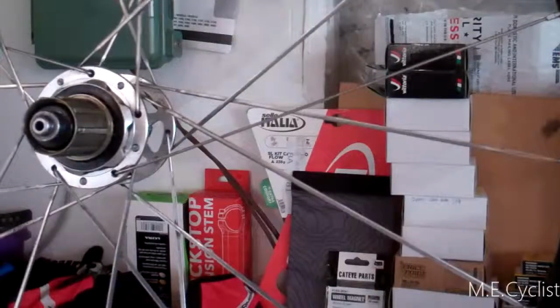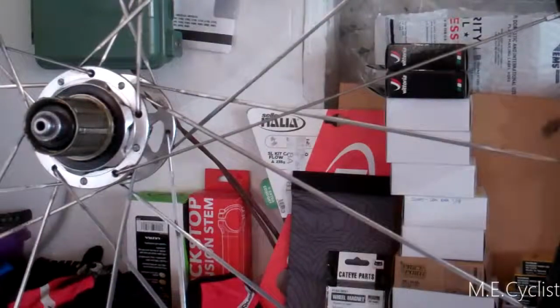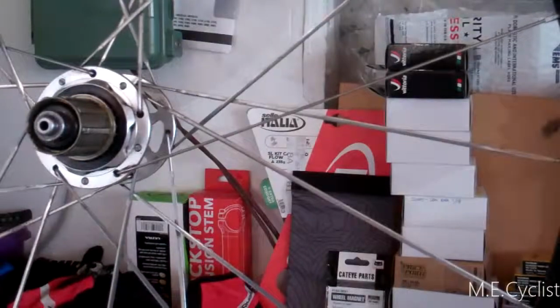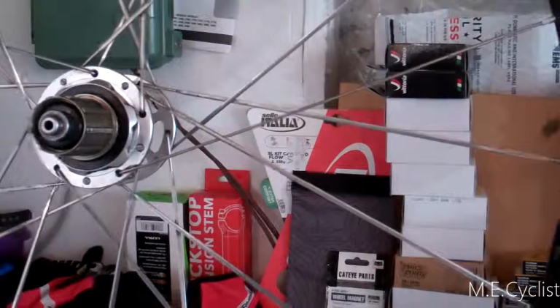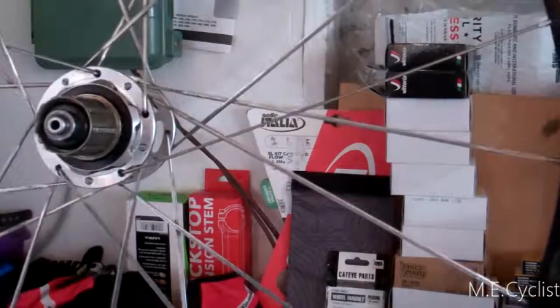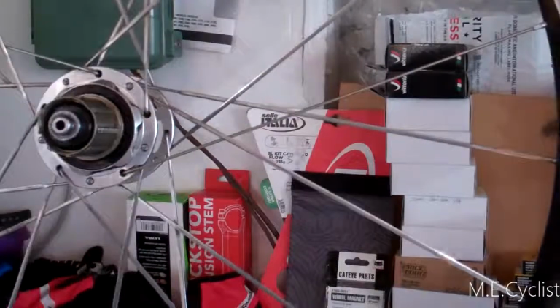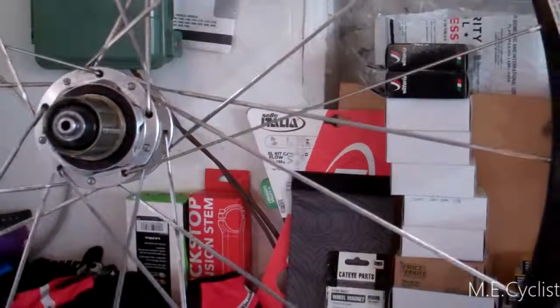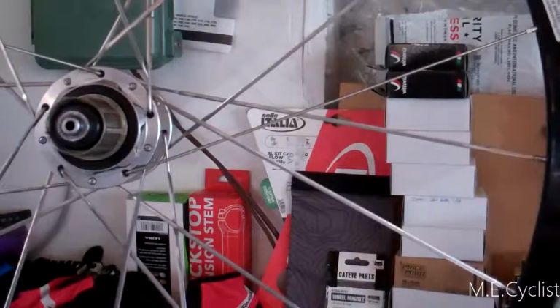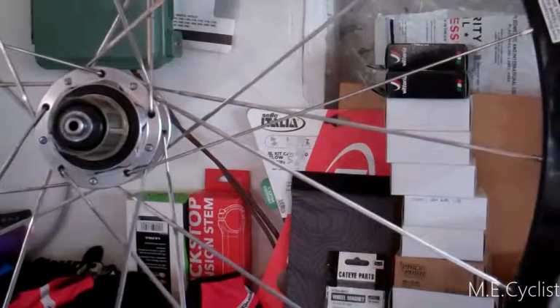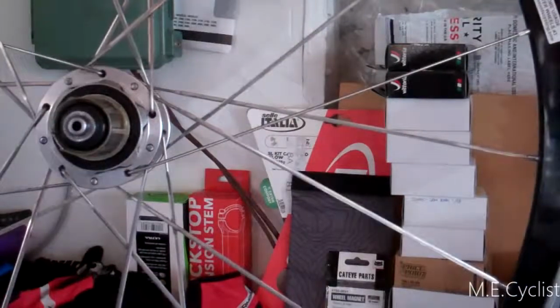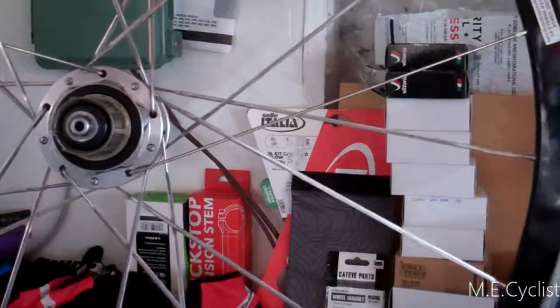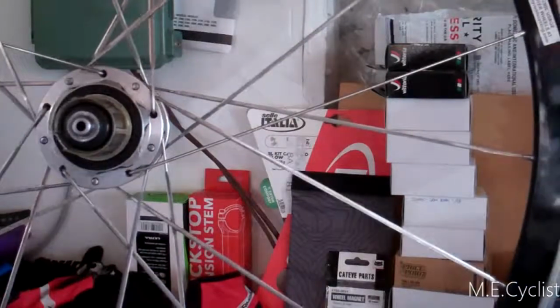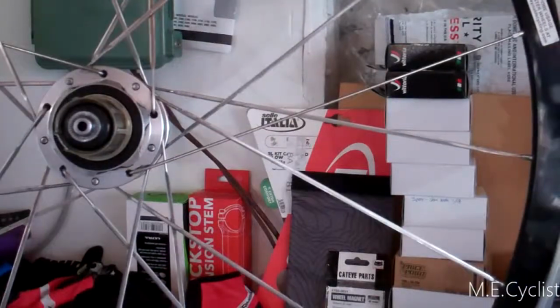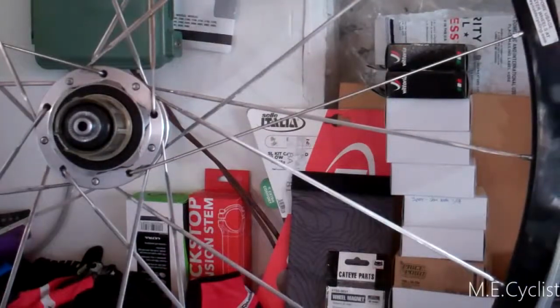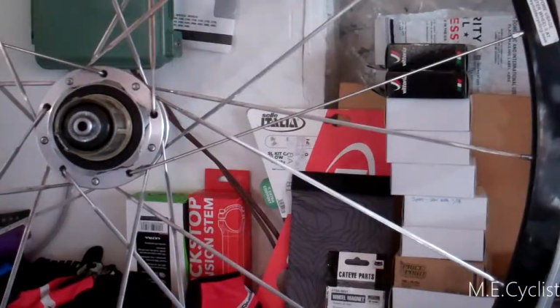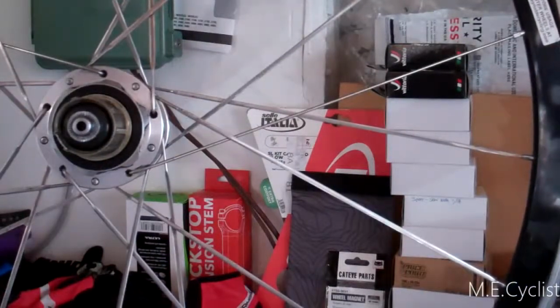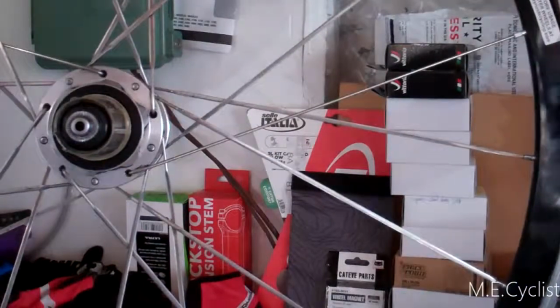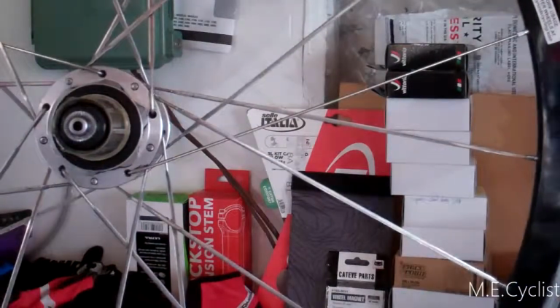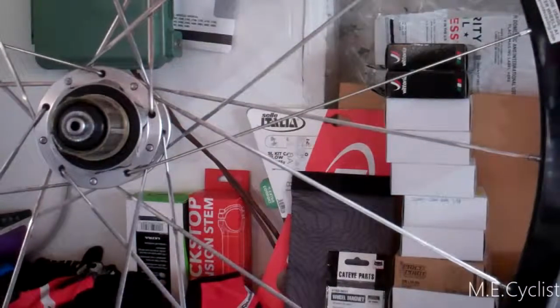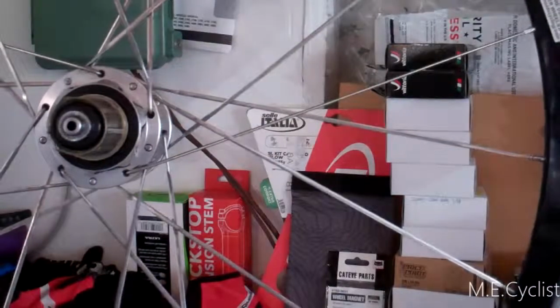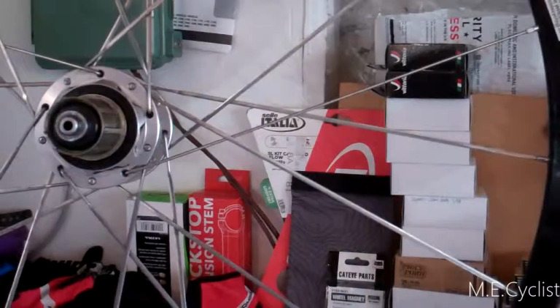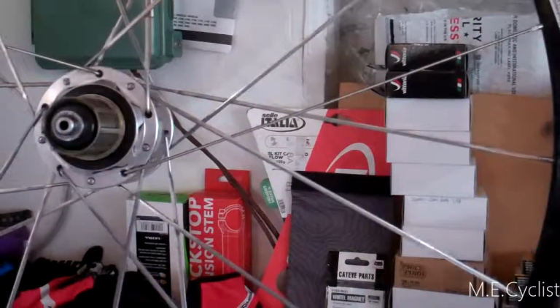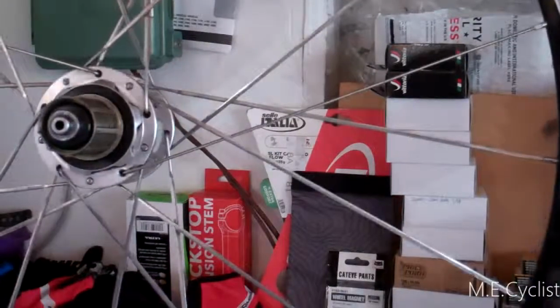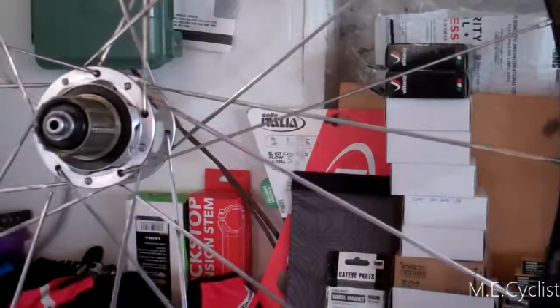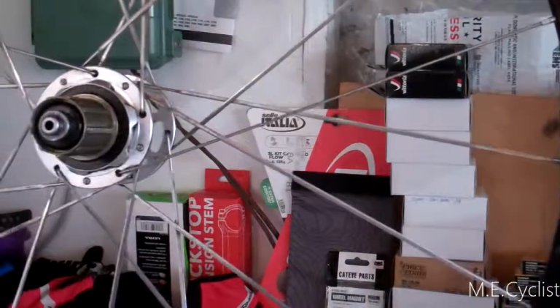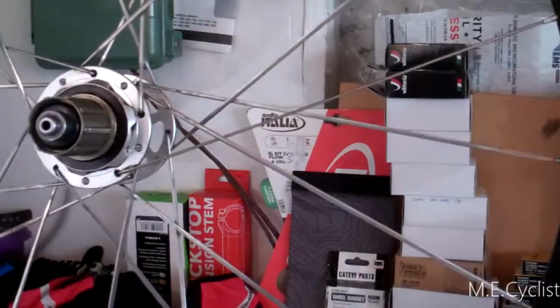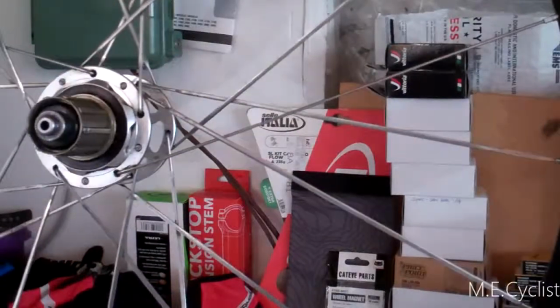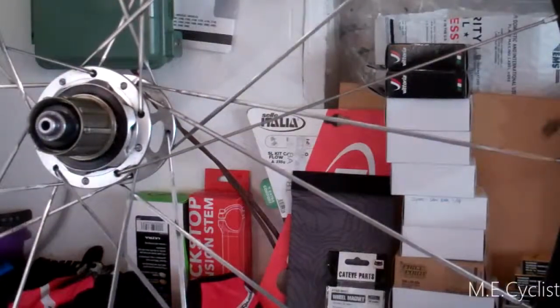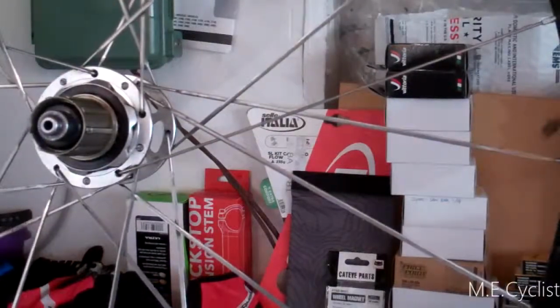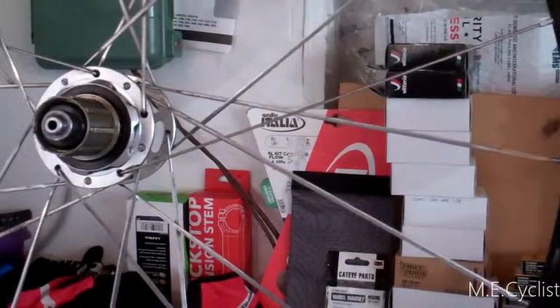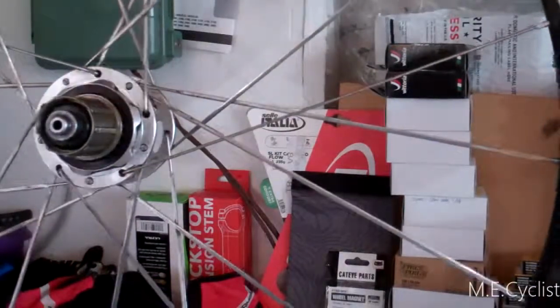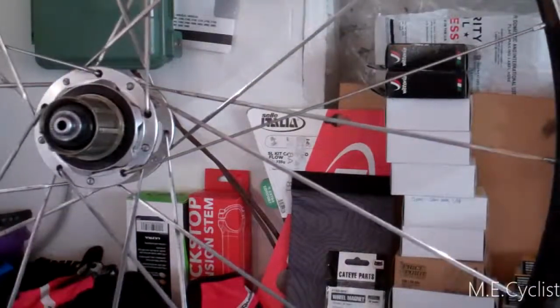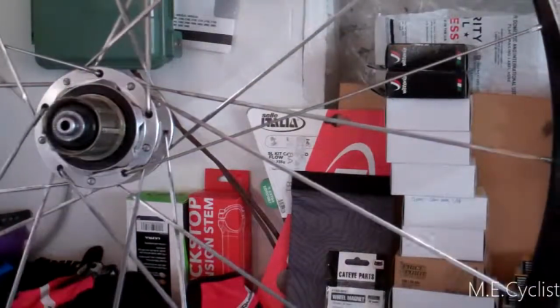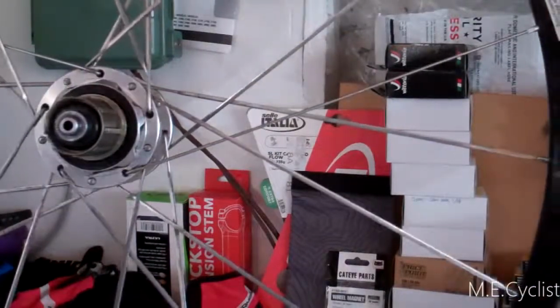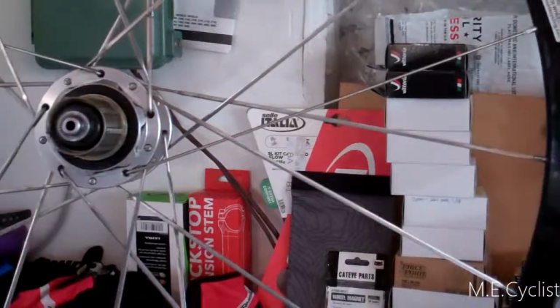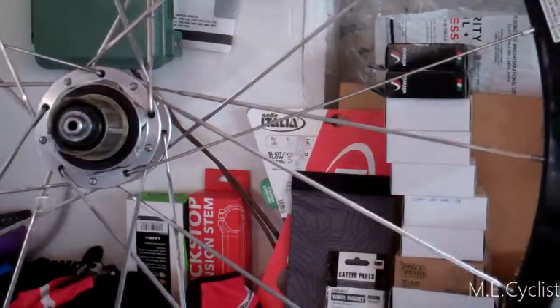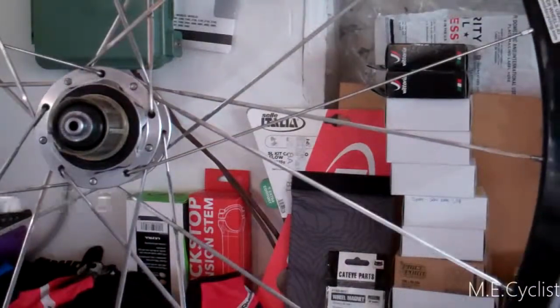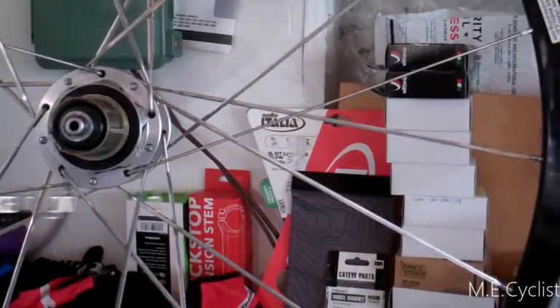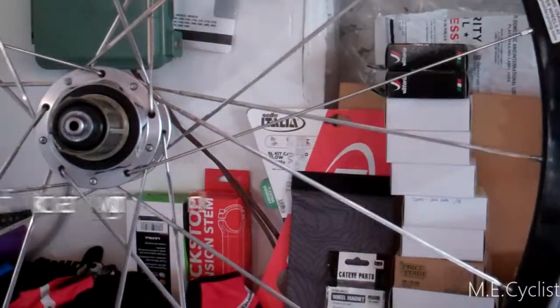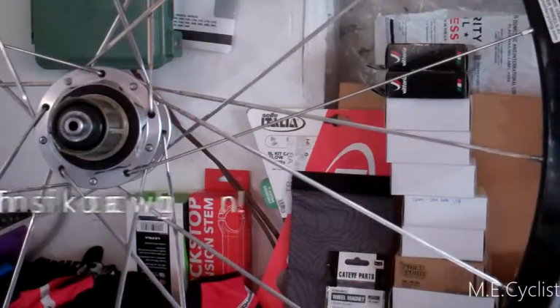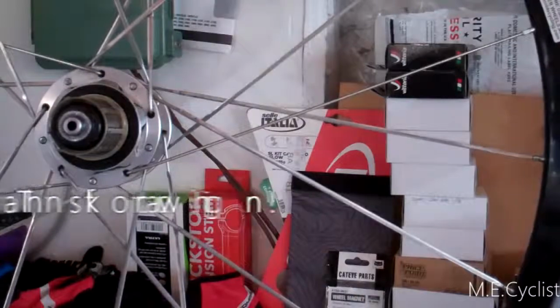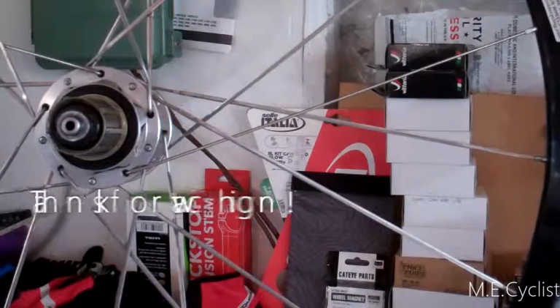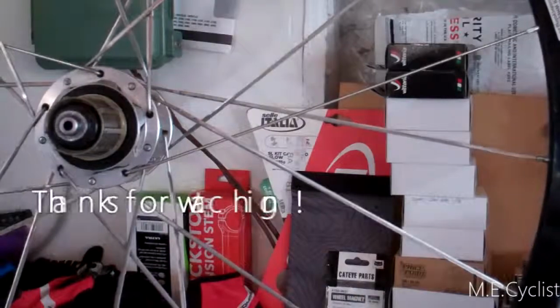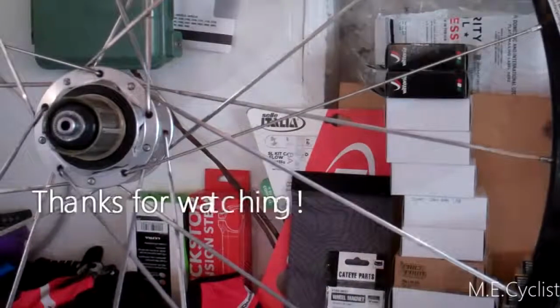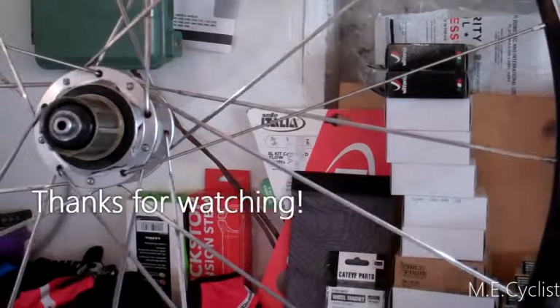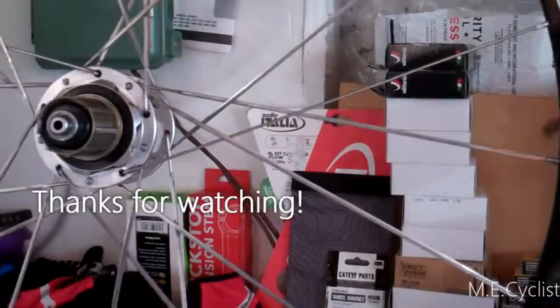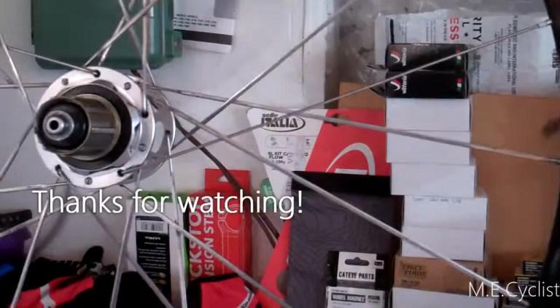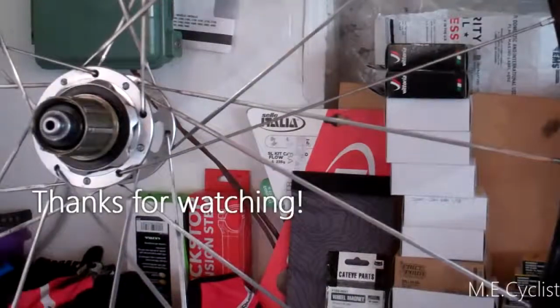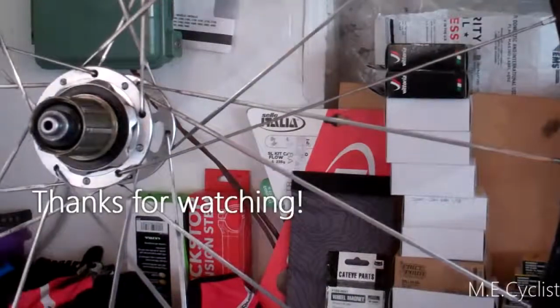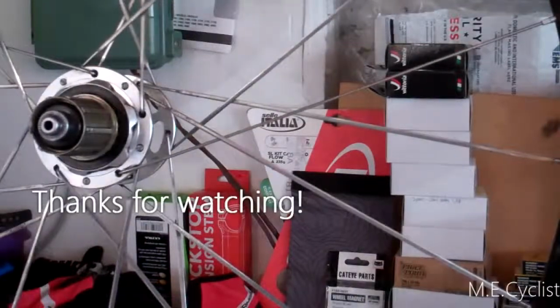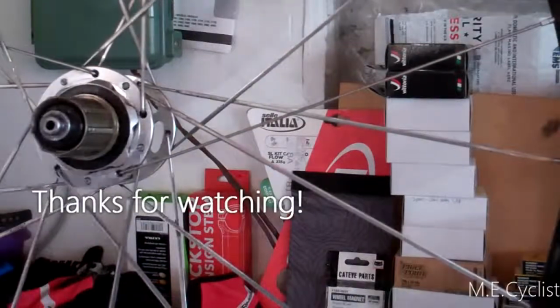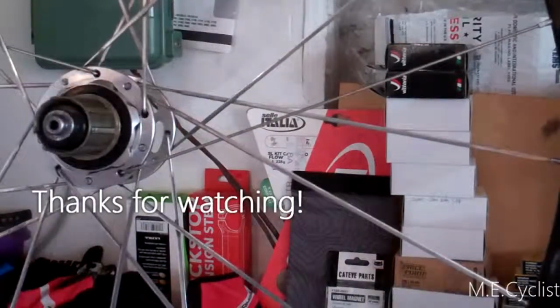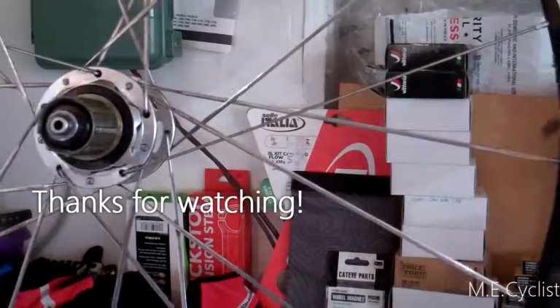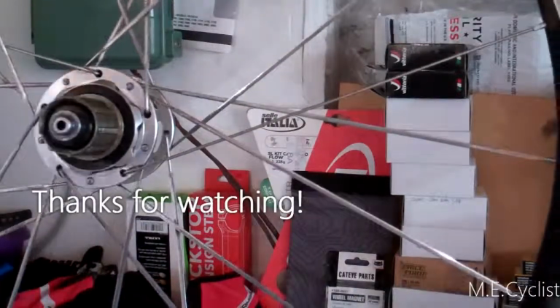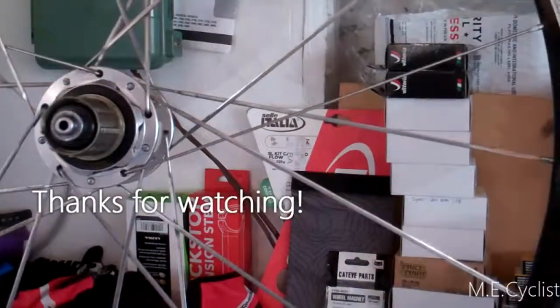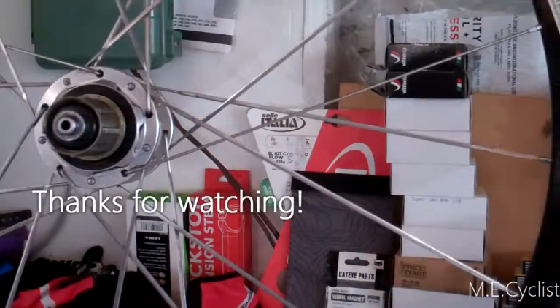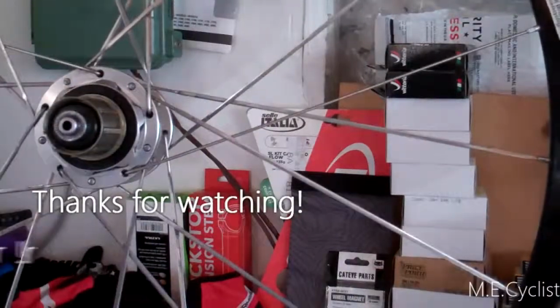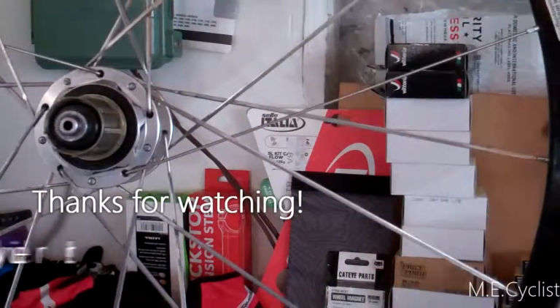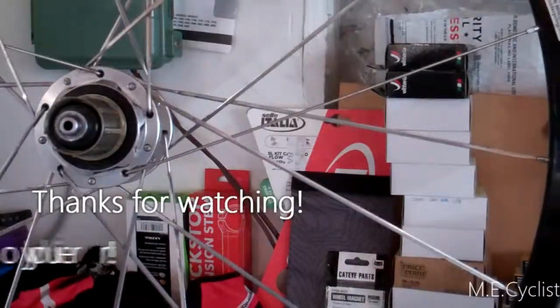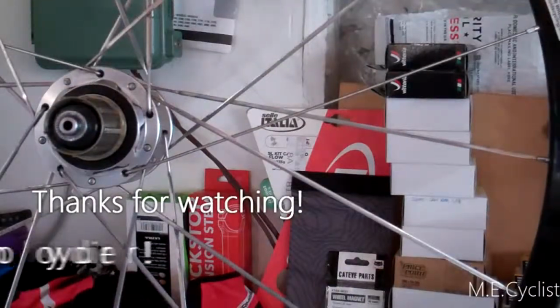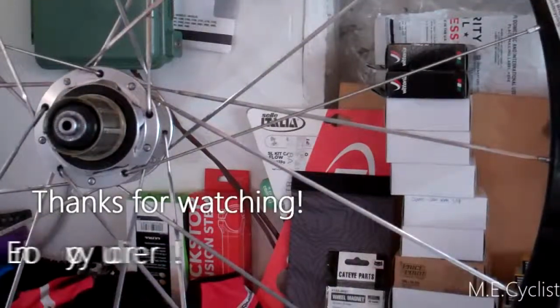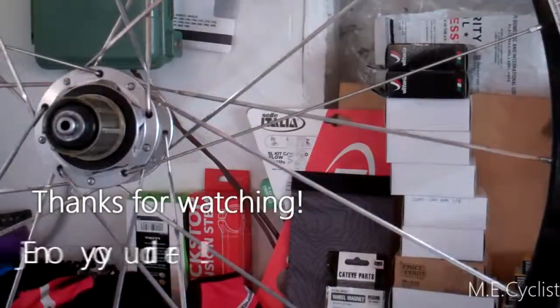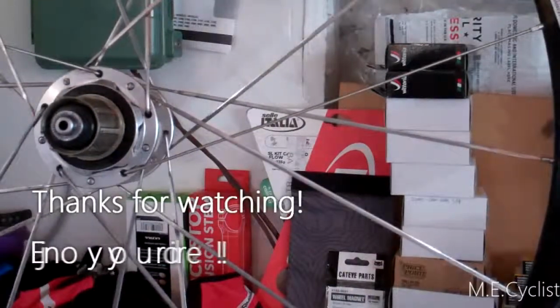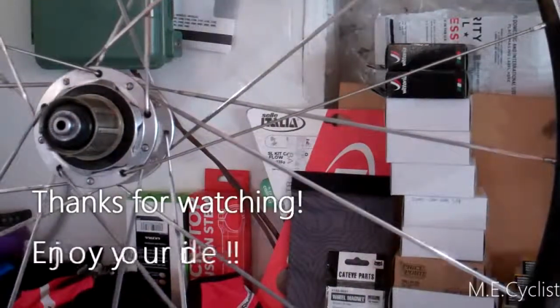Hope you learned a little bit. I hope you liked seeing the inside of the hub. Thanks for watching. Now get out and enjoy your ride.